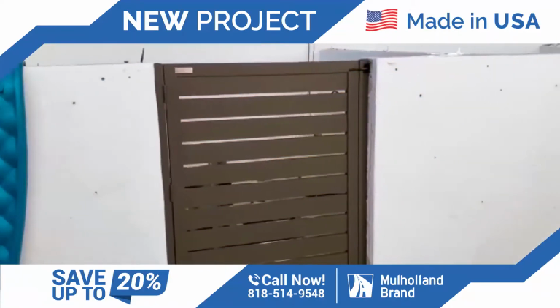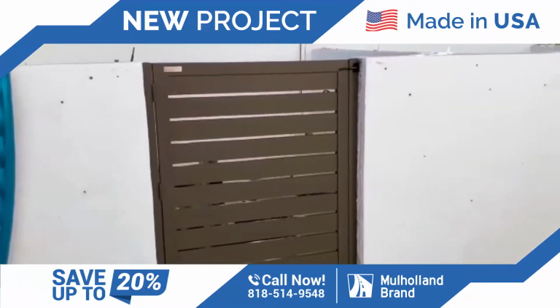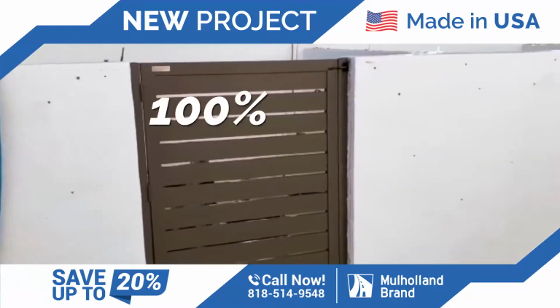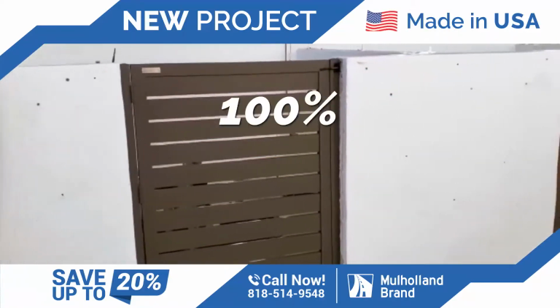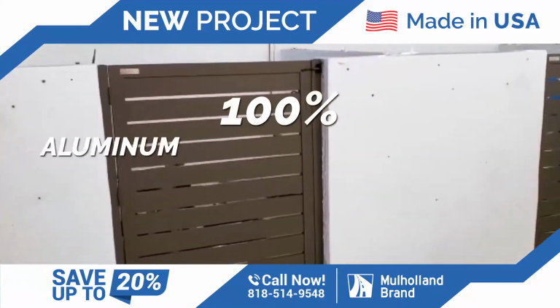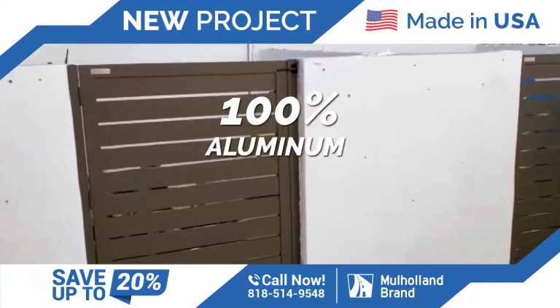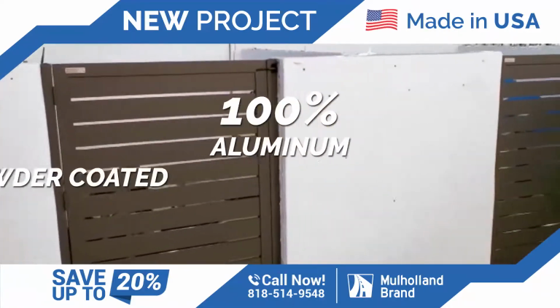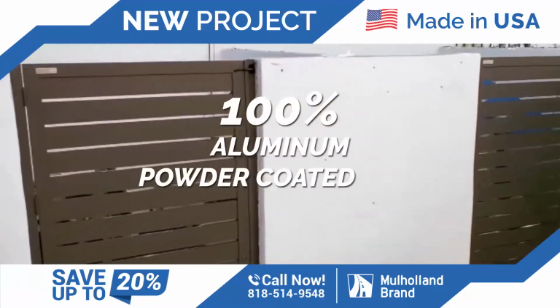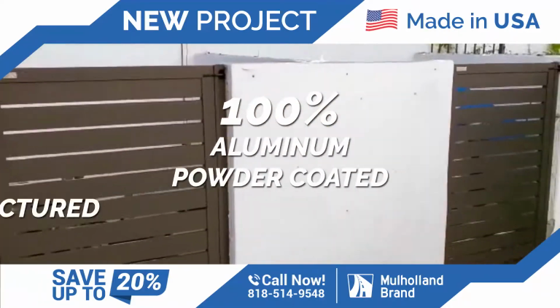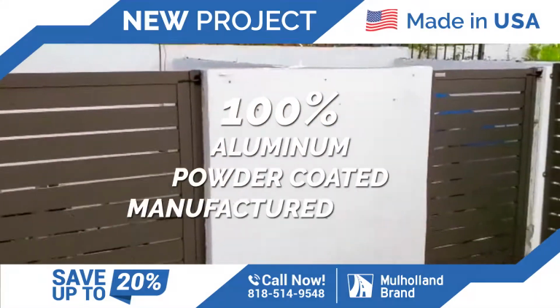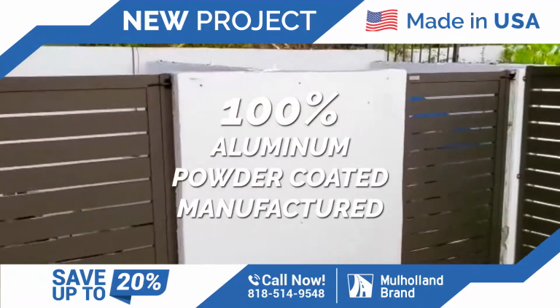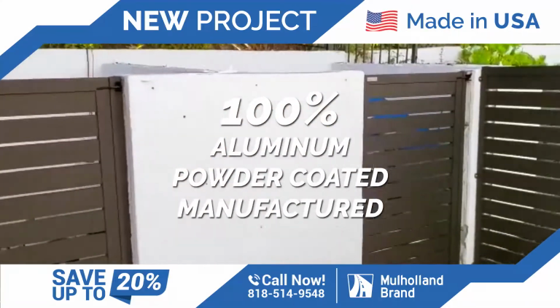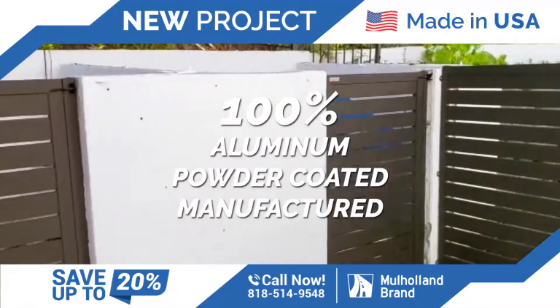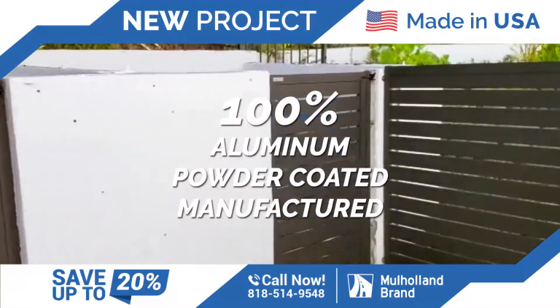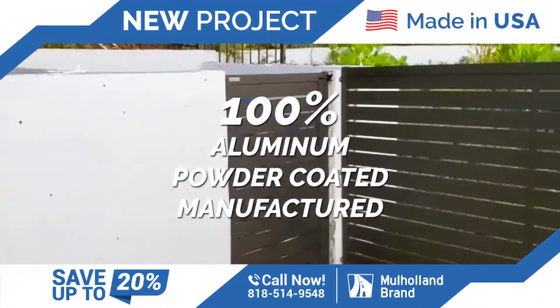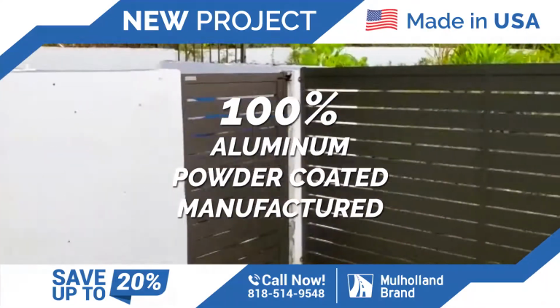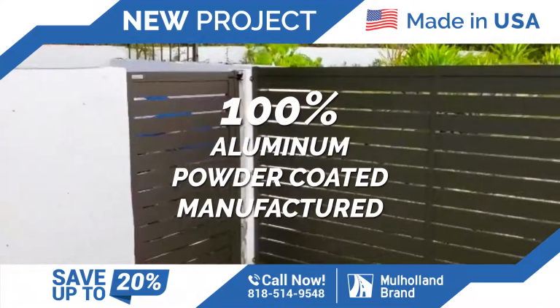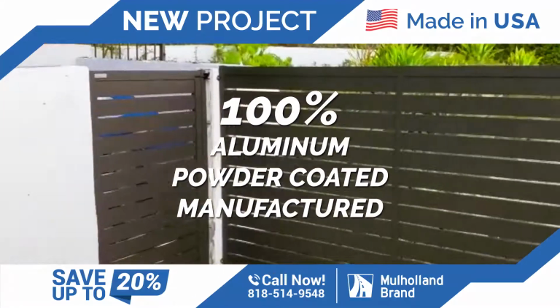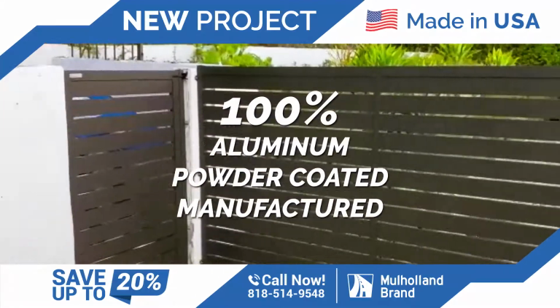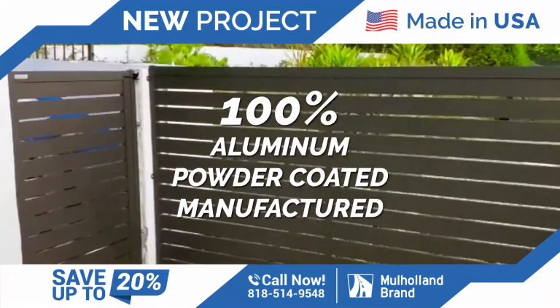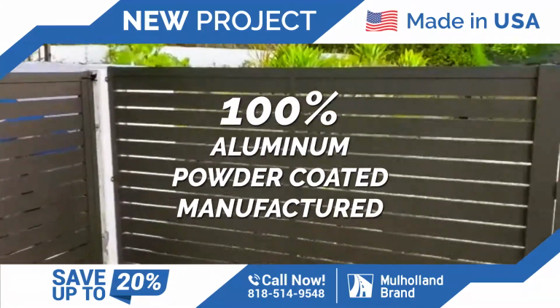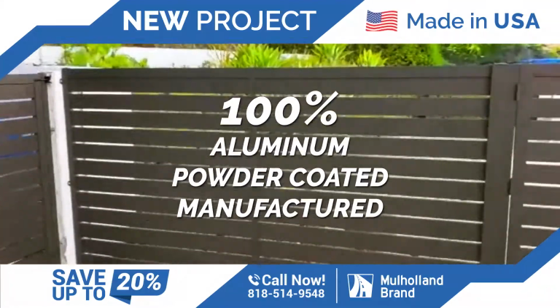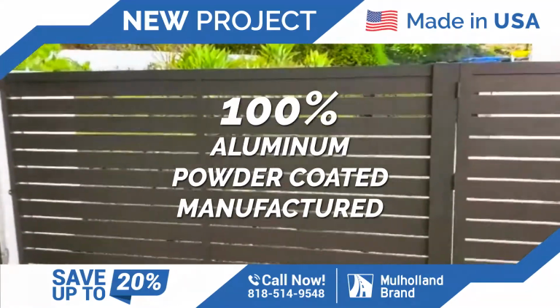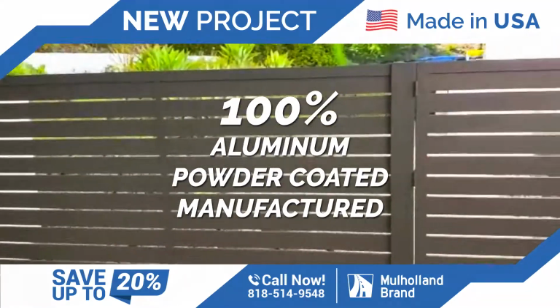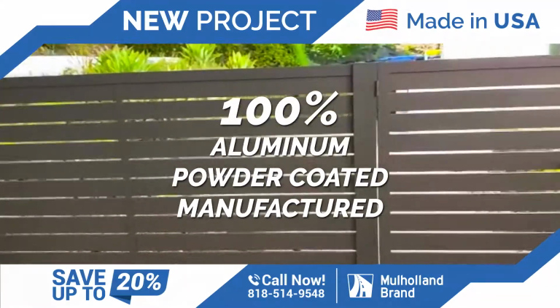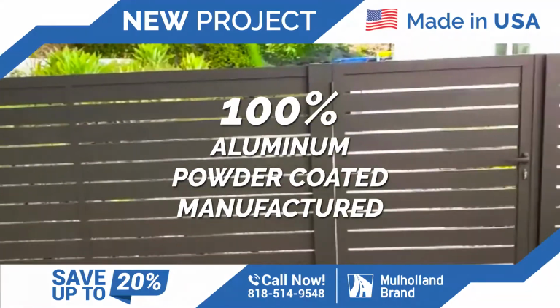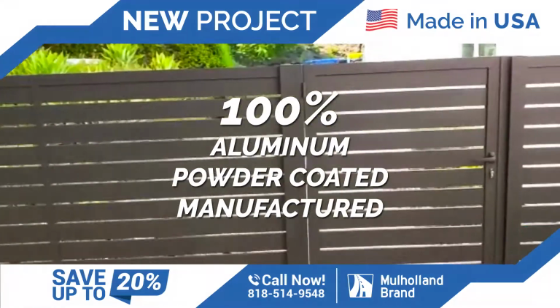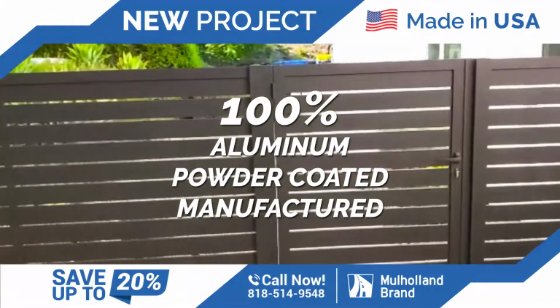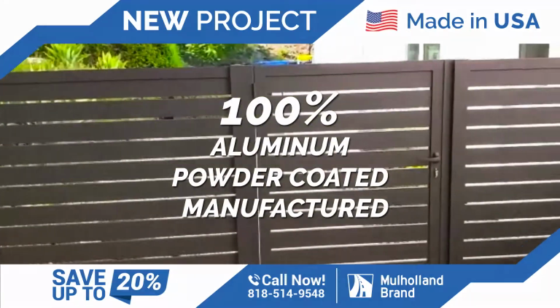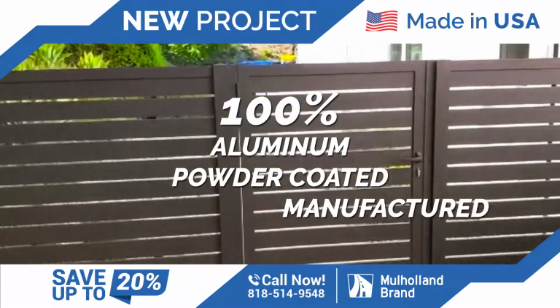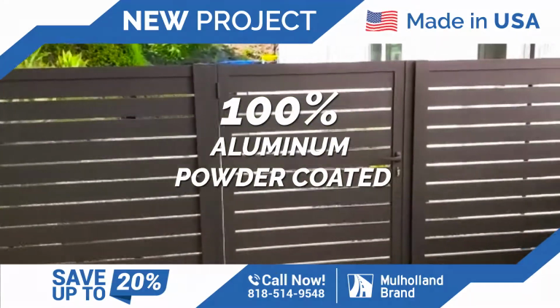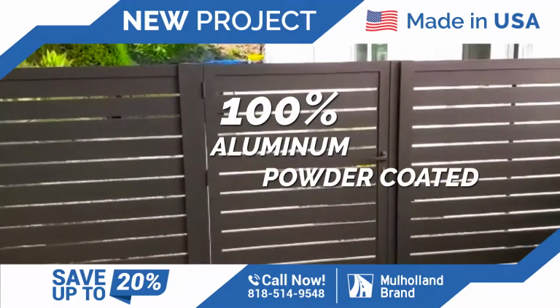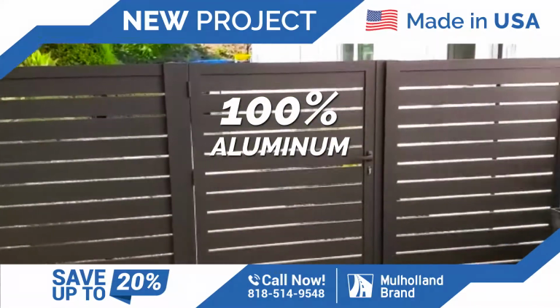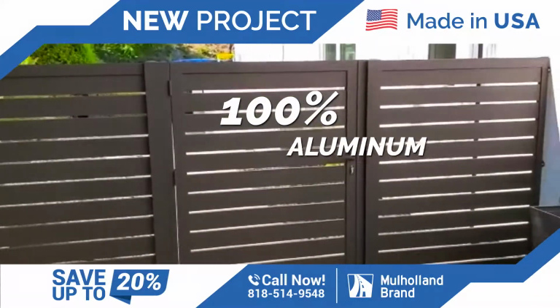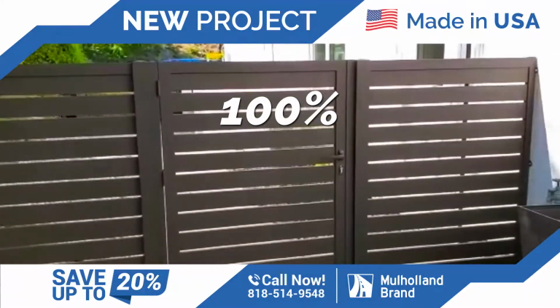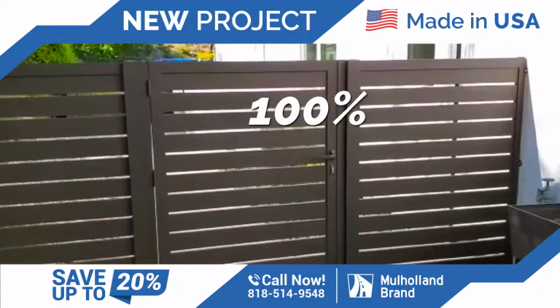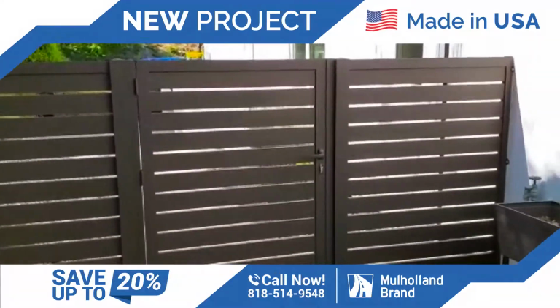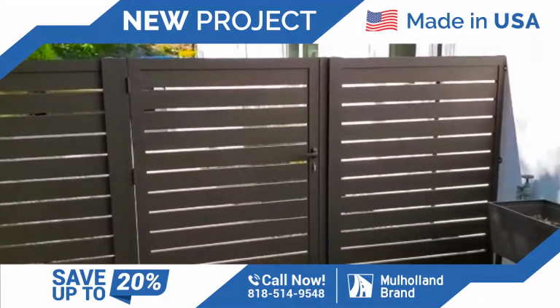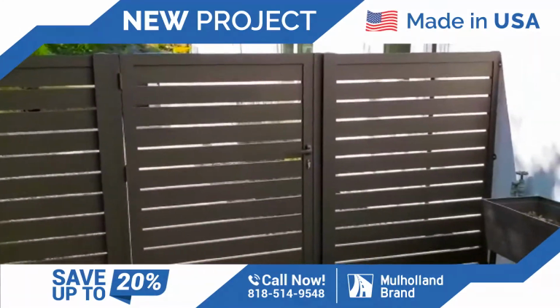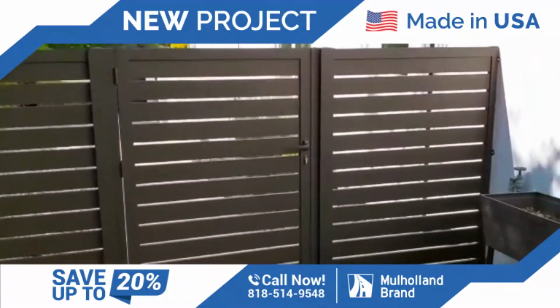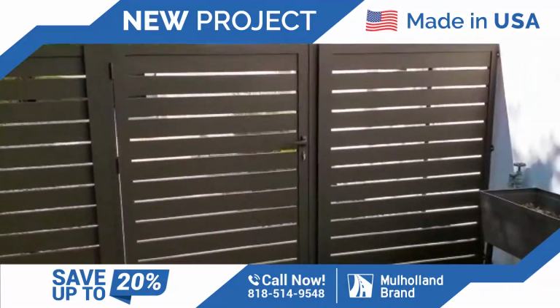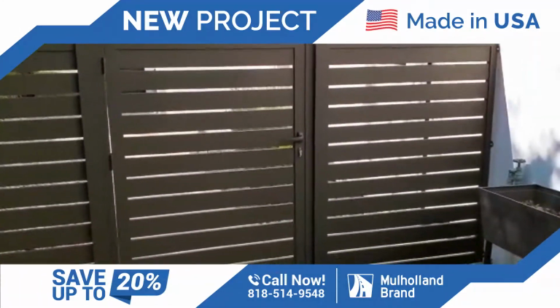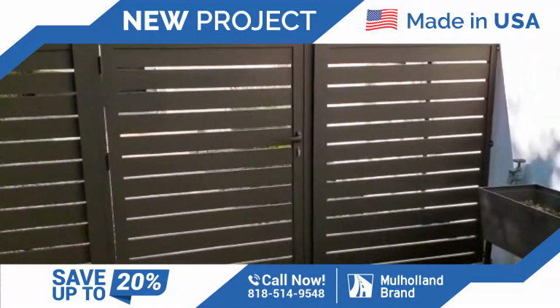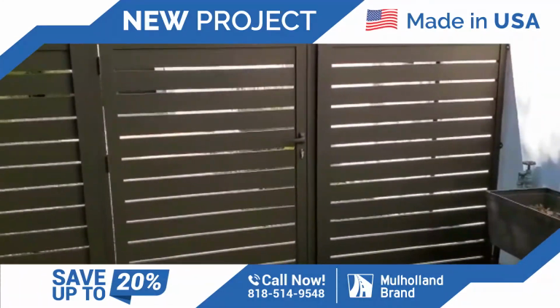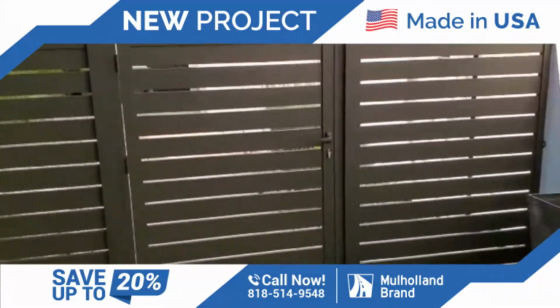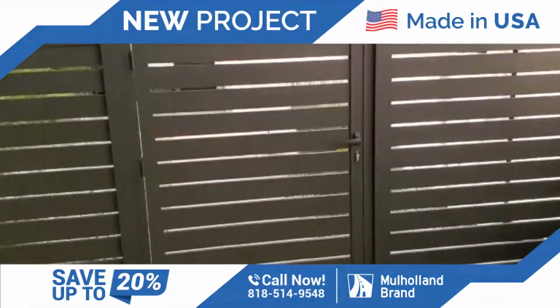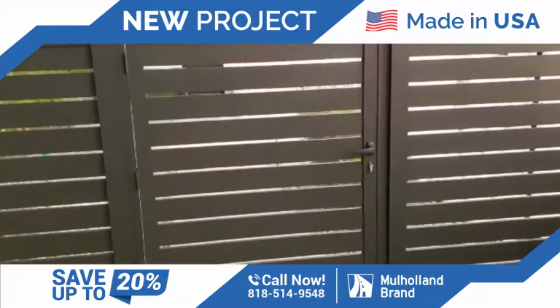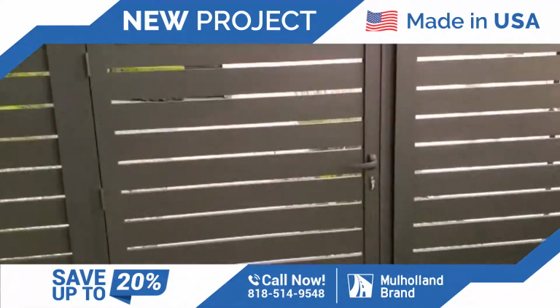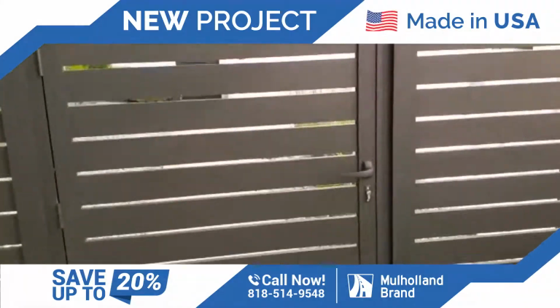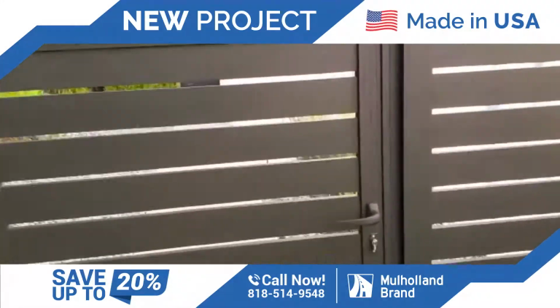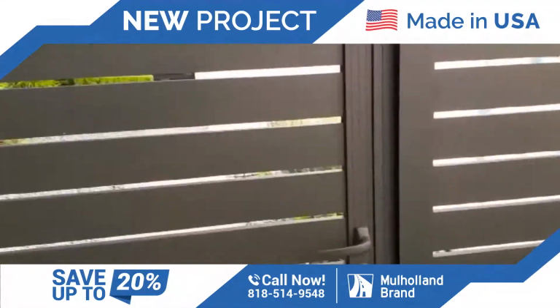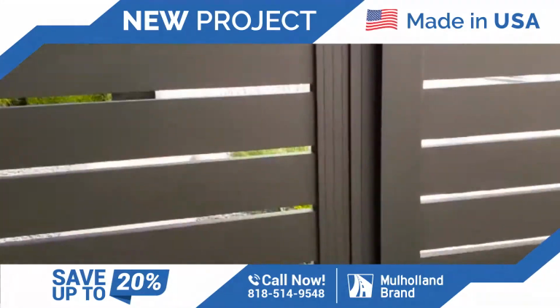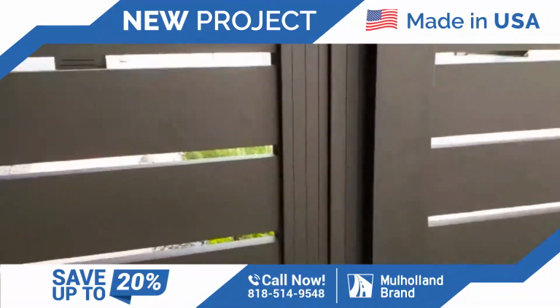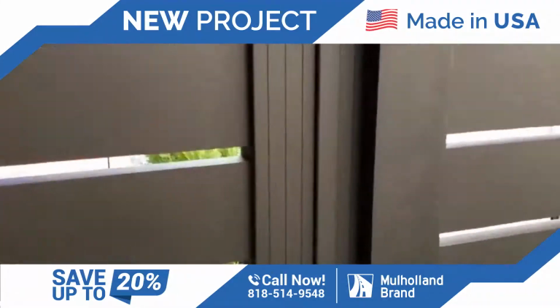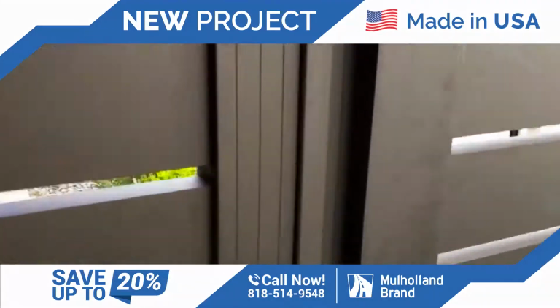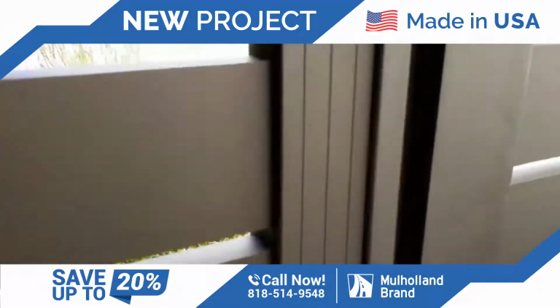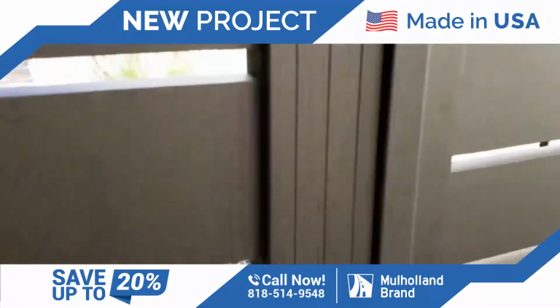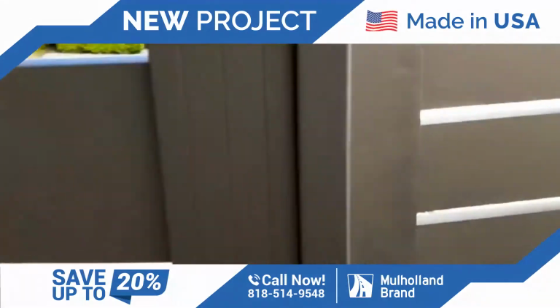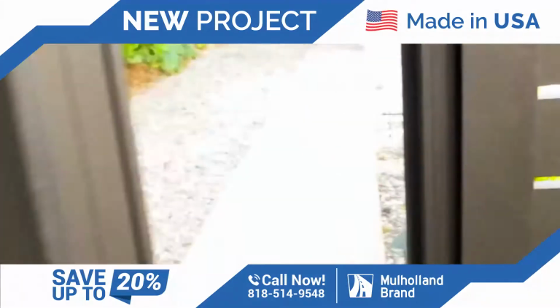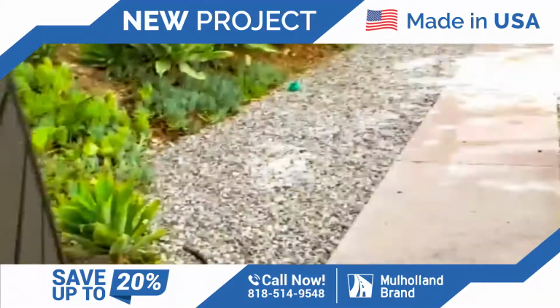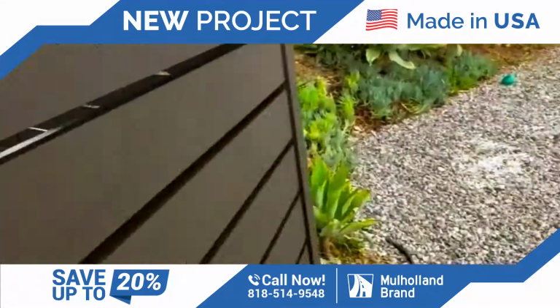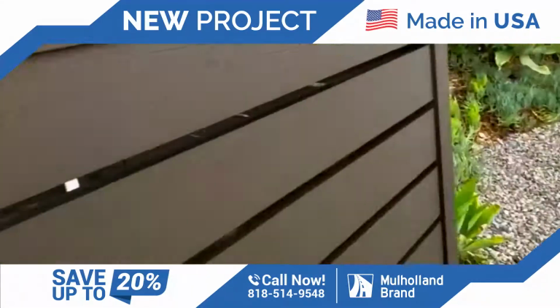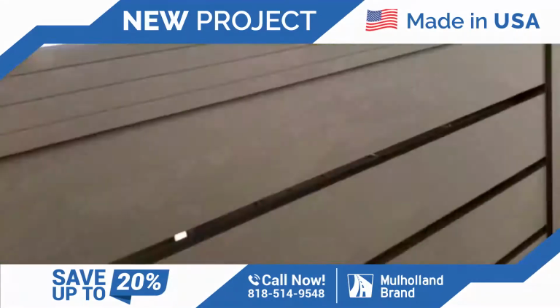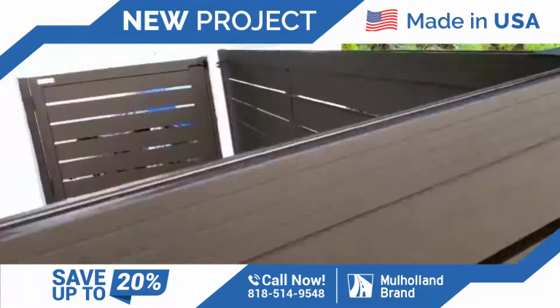Here's a pool equipment door. We have a panel and a pedestrian gate here. This is a way to lead to the pool.